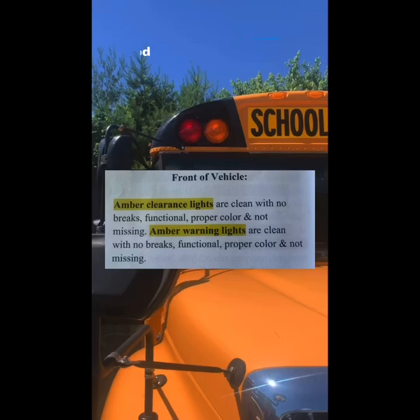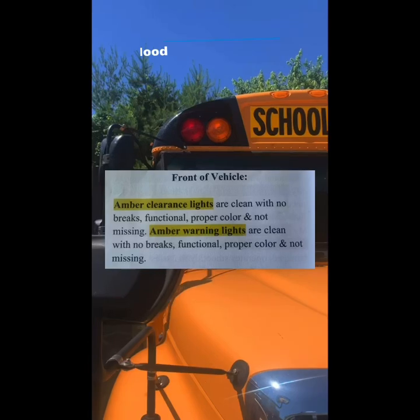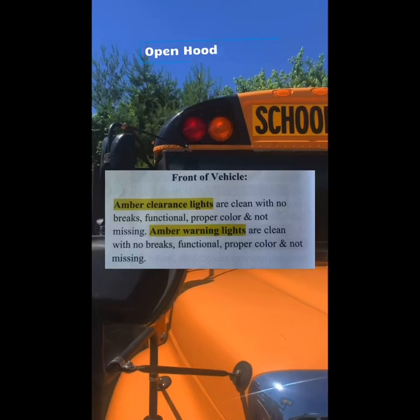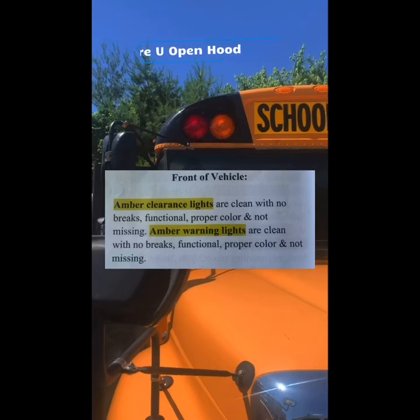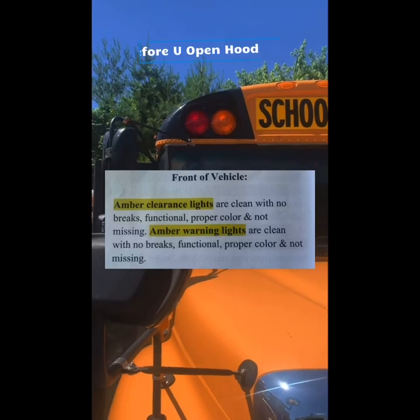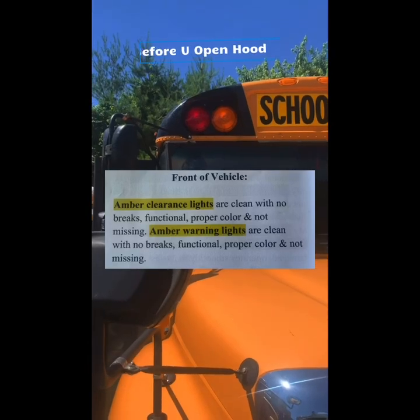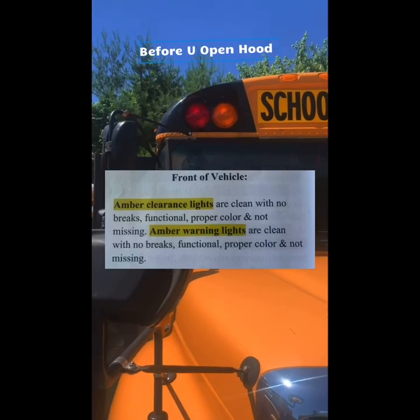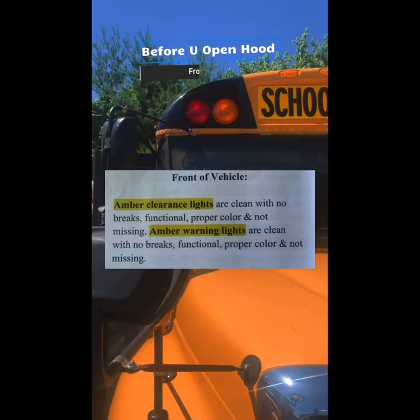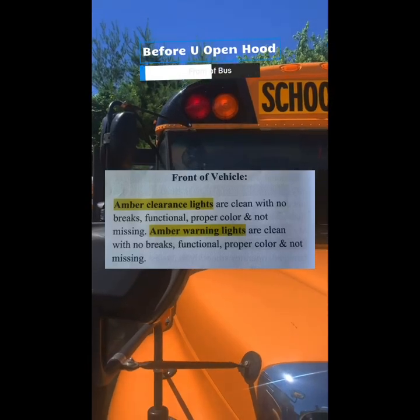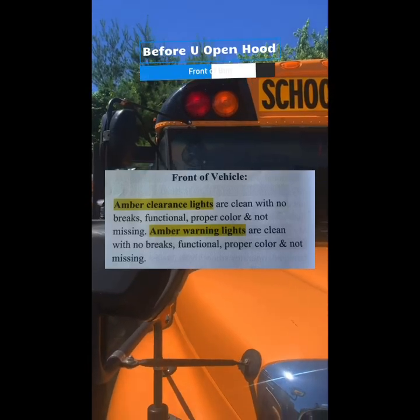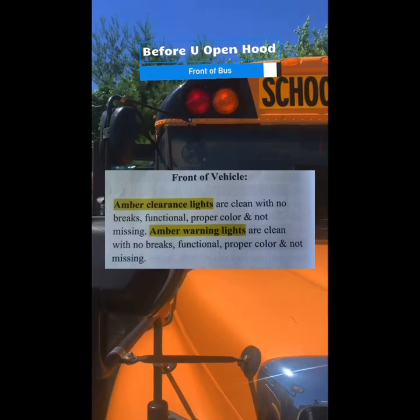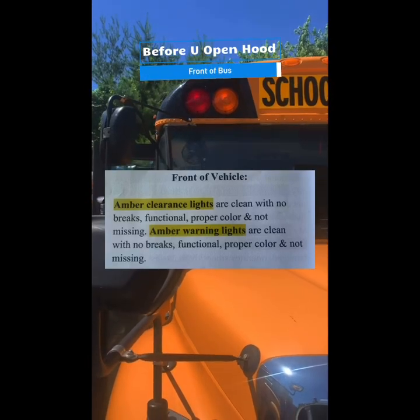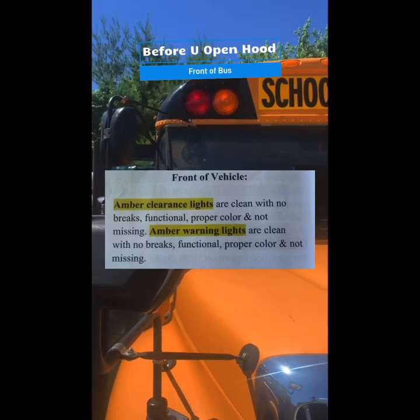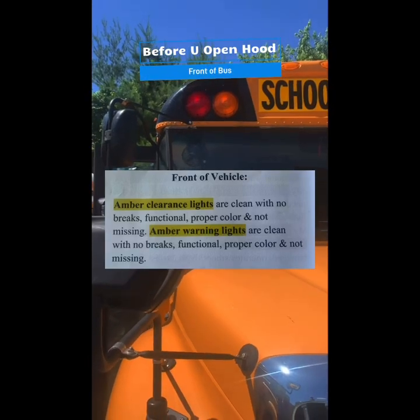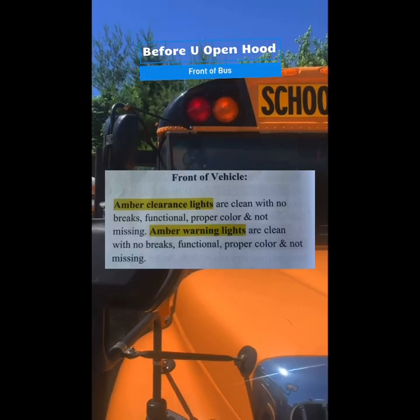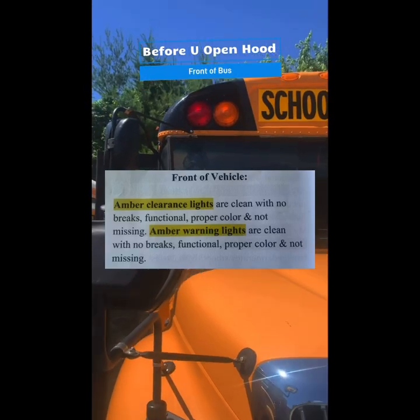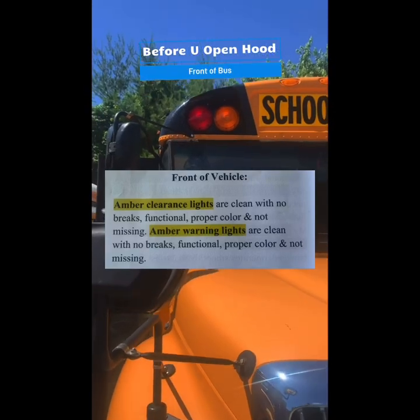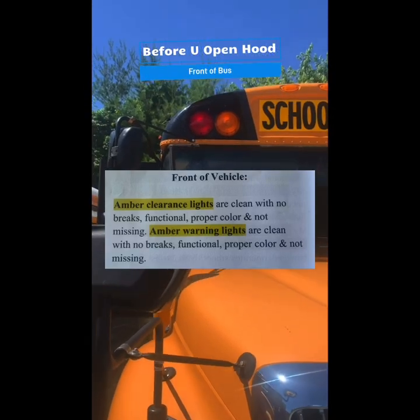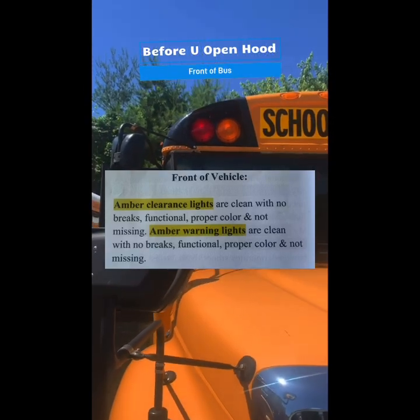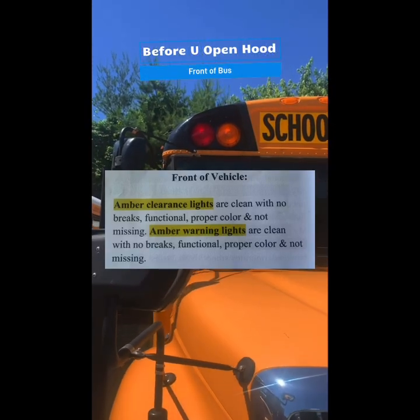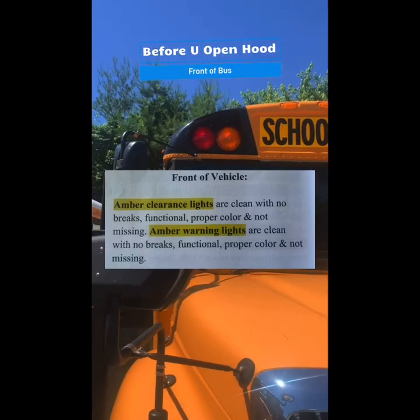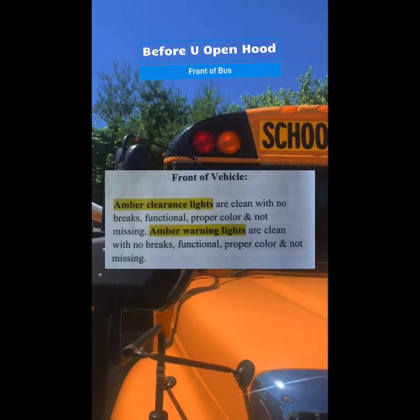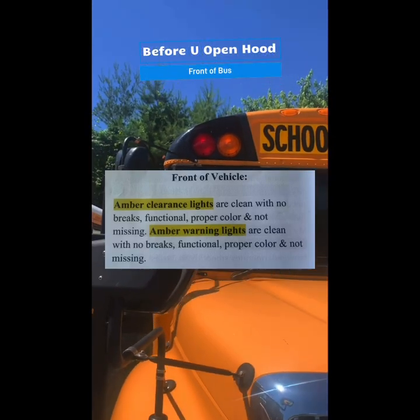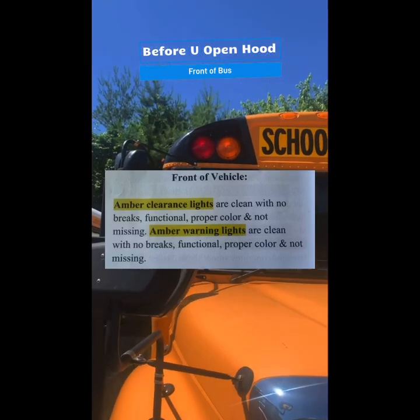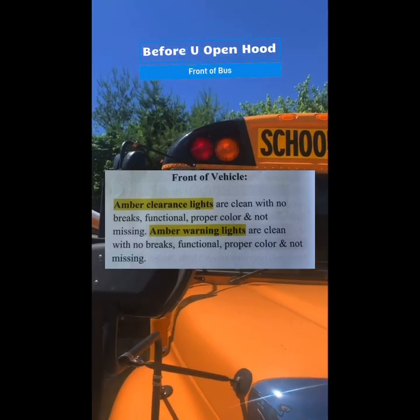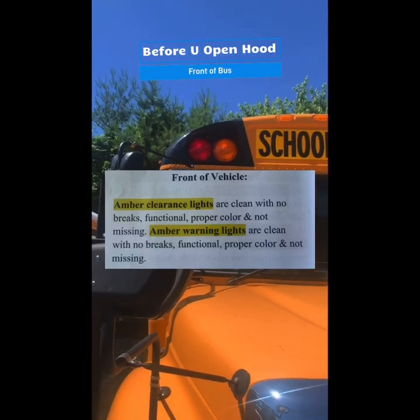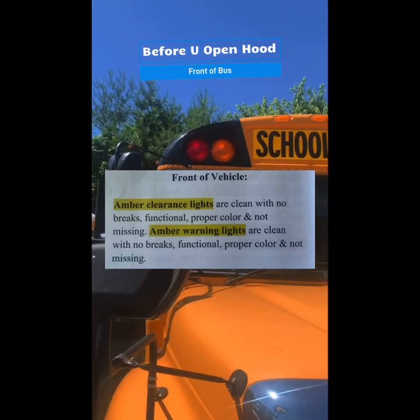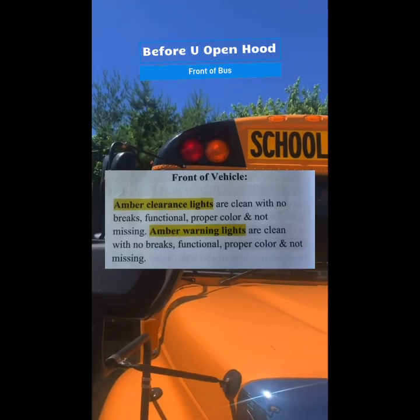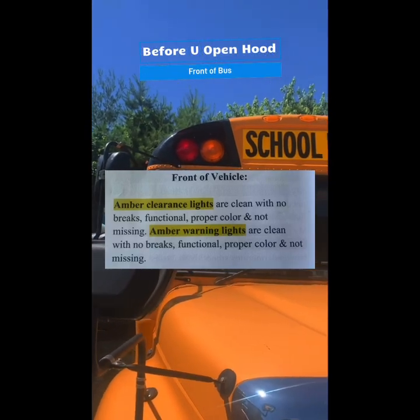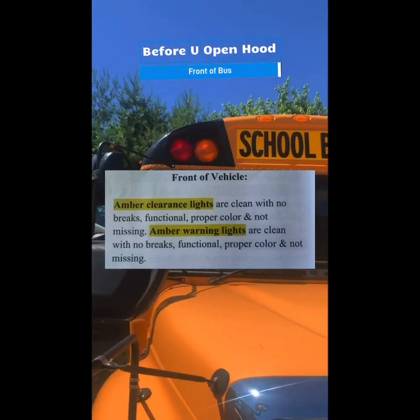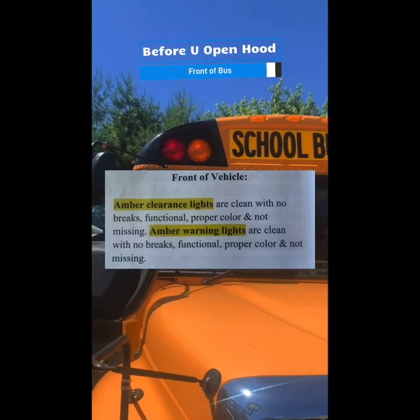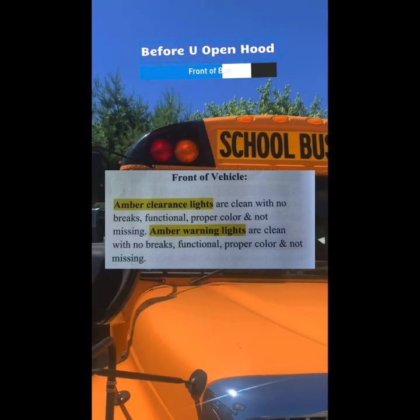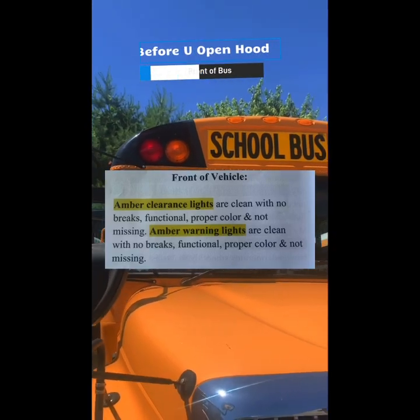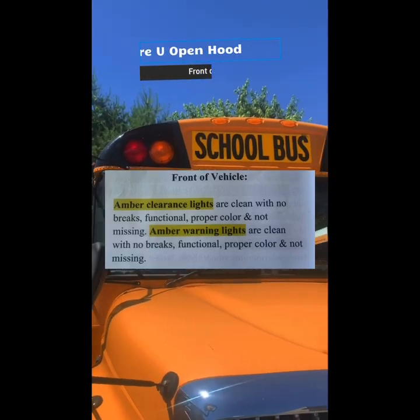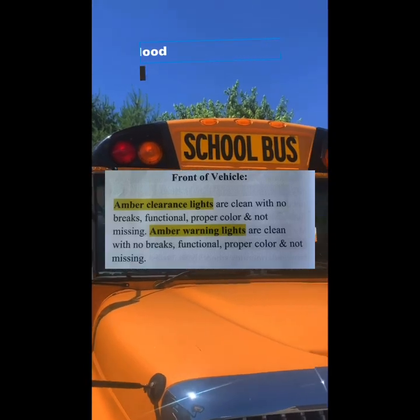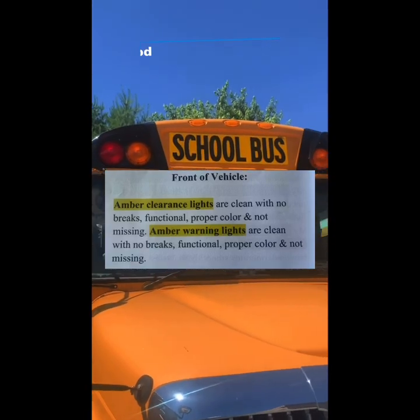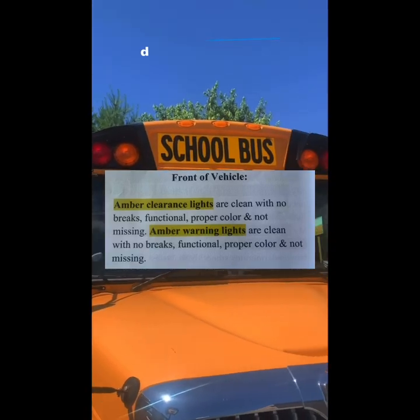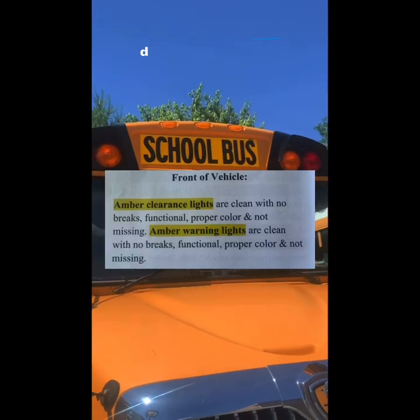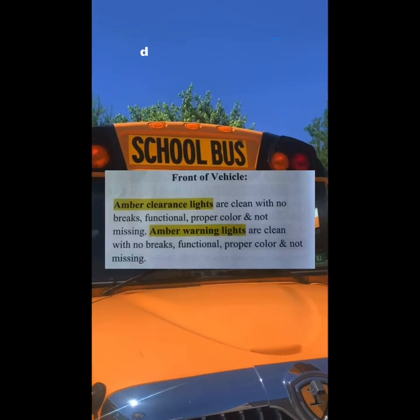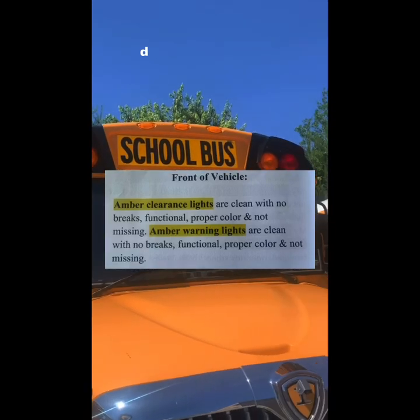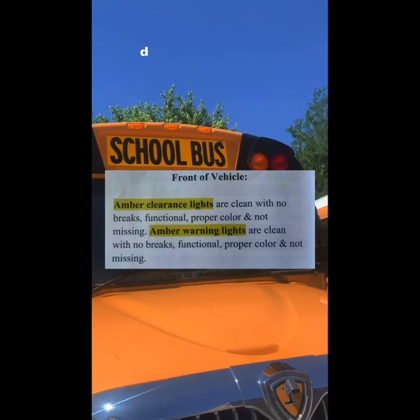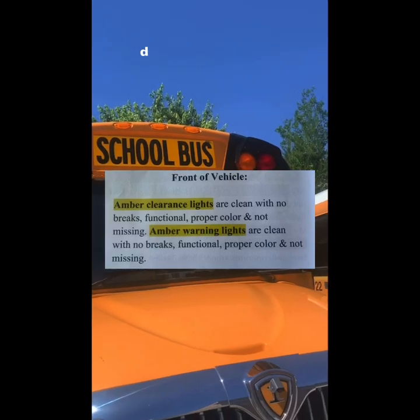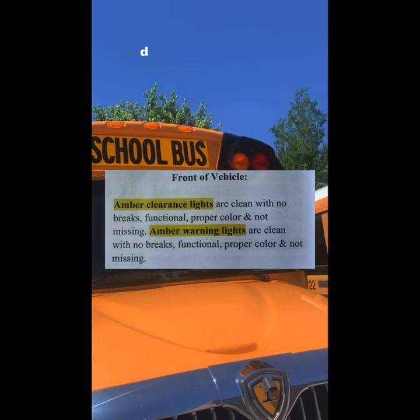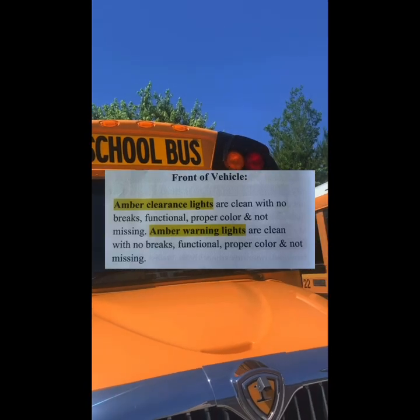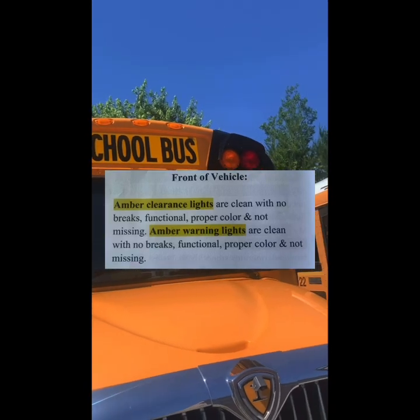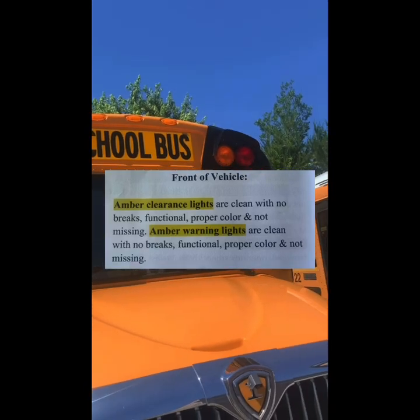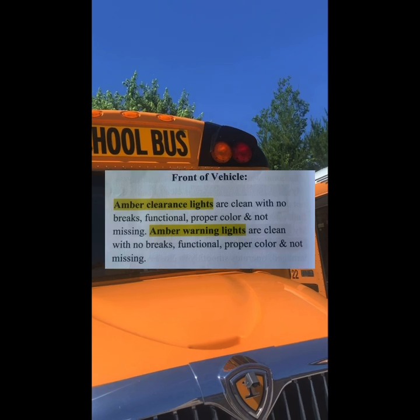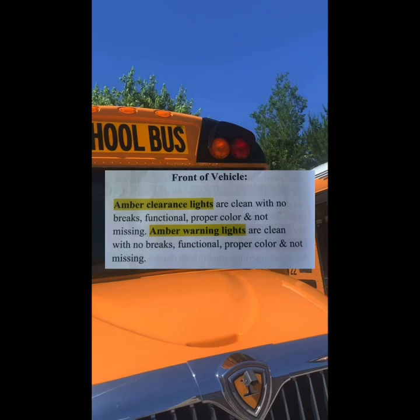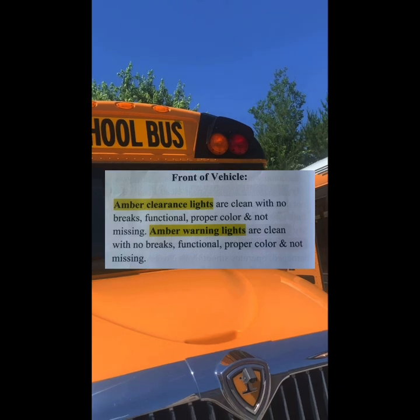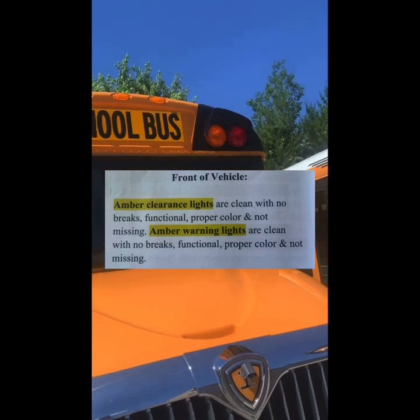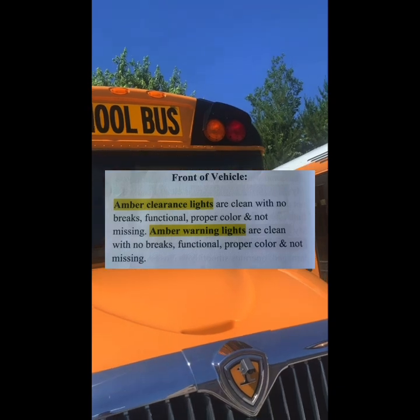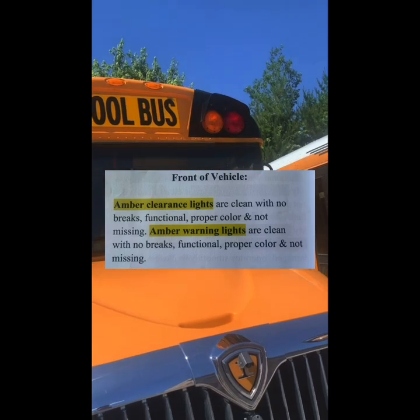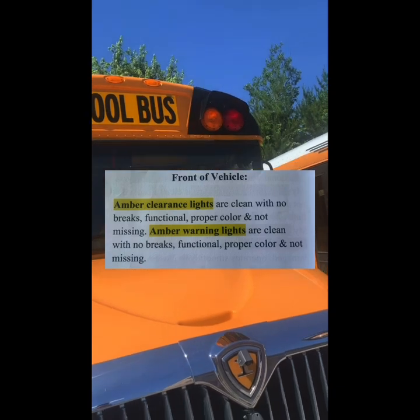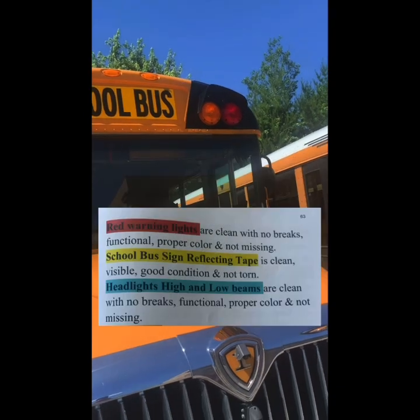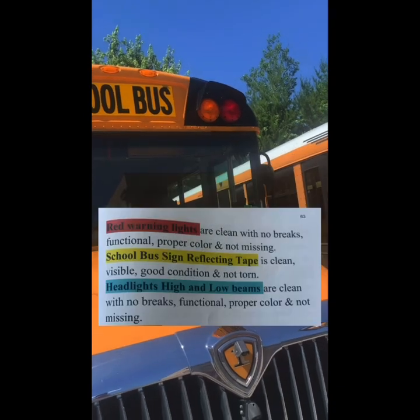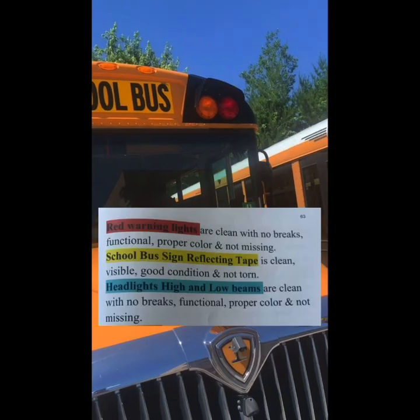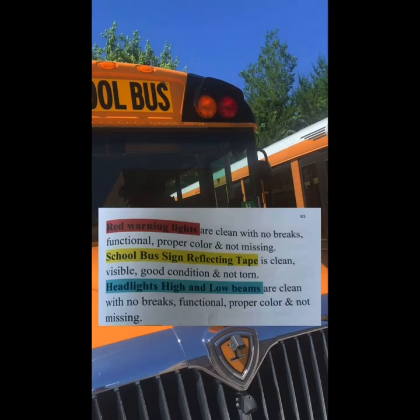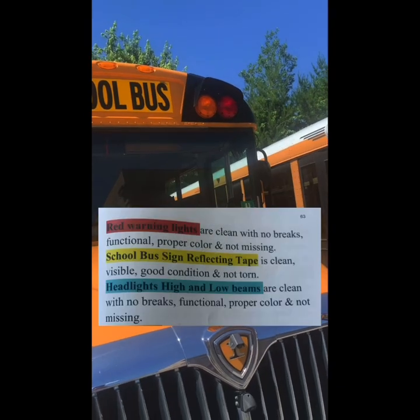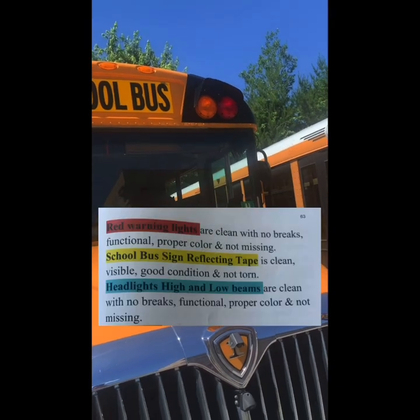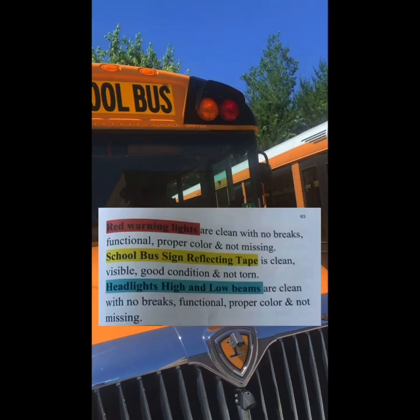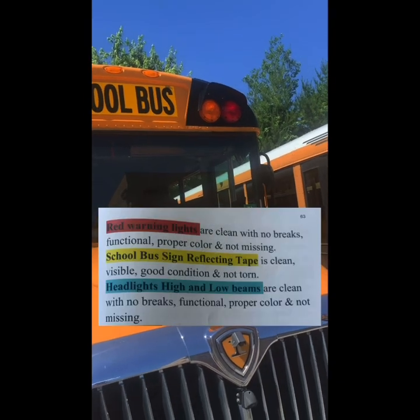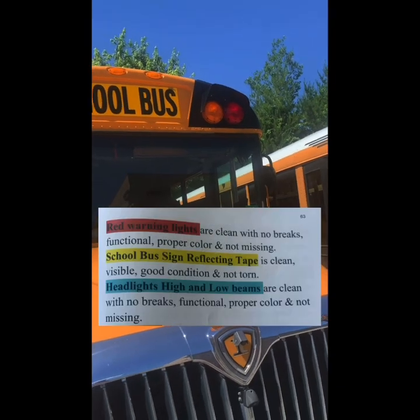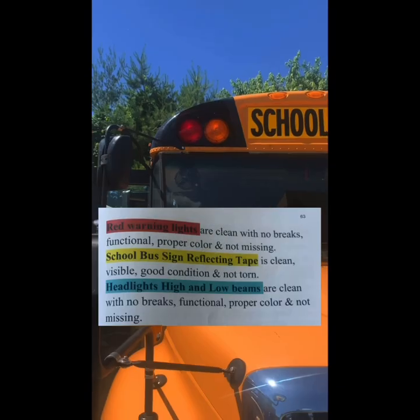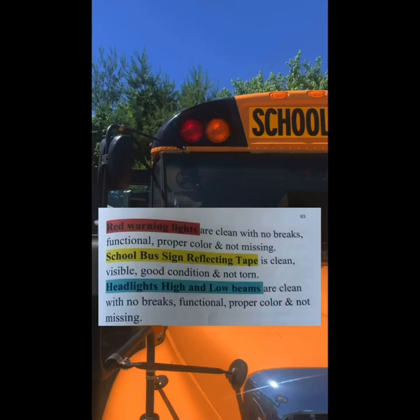Amber clearance lights are clean with no breaks, functional, in proper color and not missing. Amber warning lights are clean with no breaks, functional, in proper color and not missing.